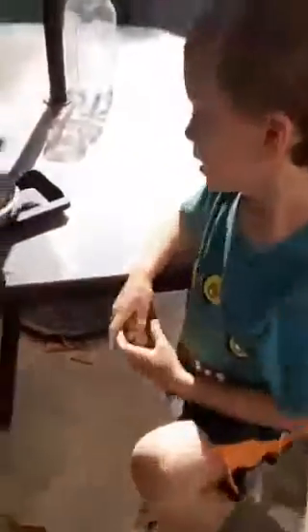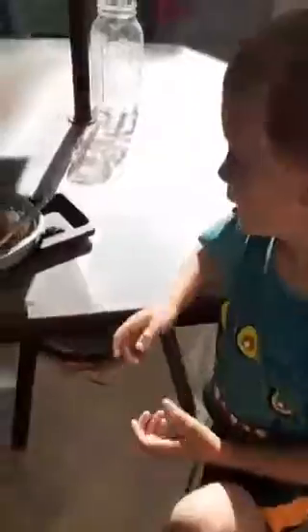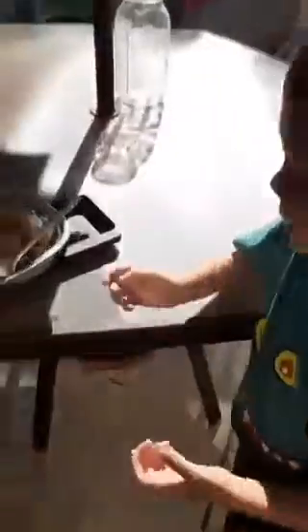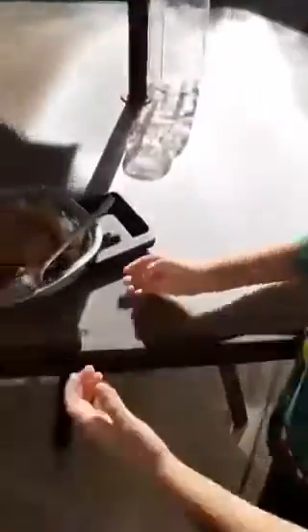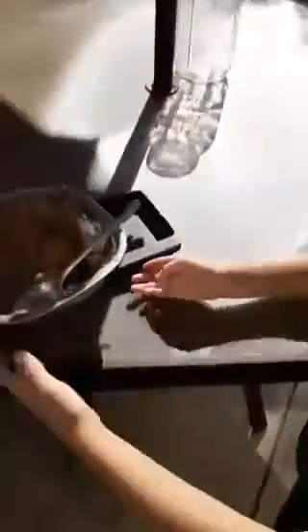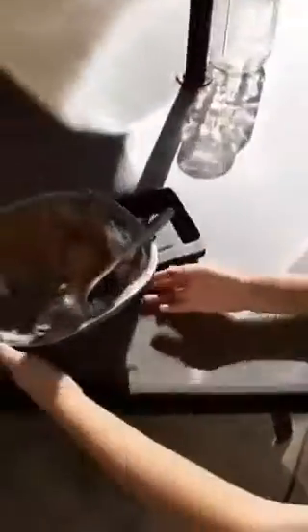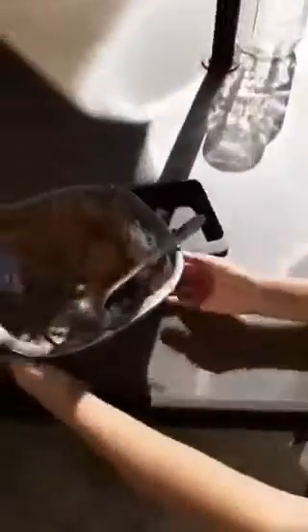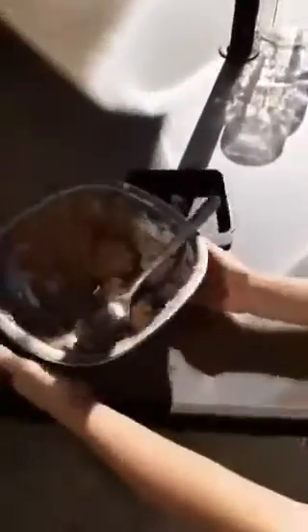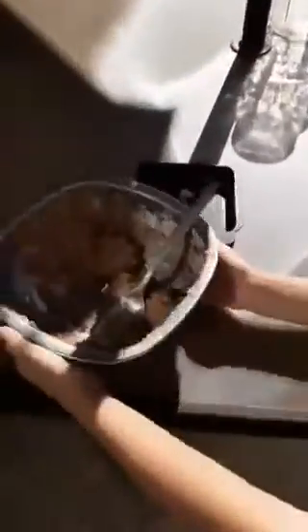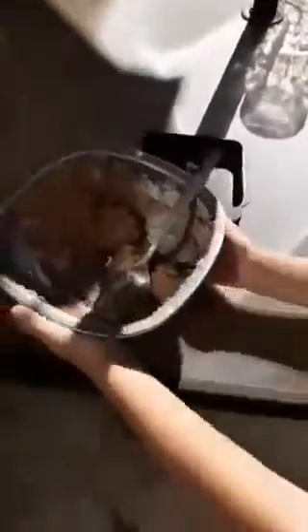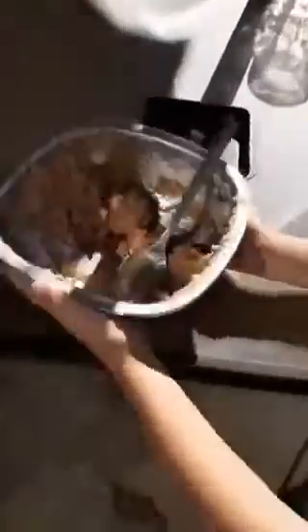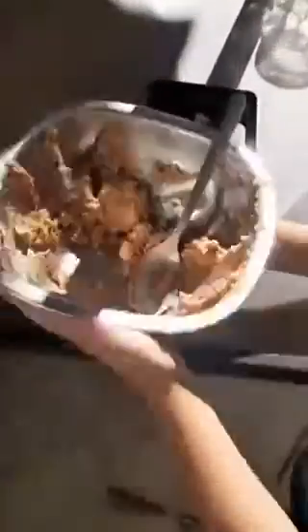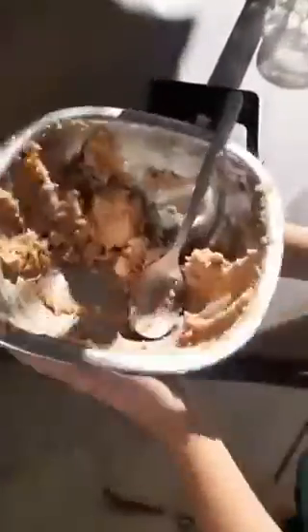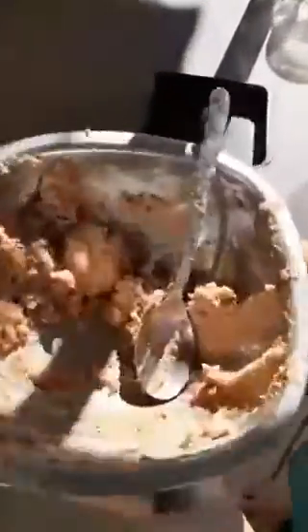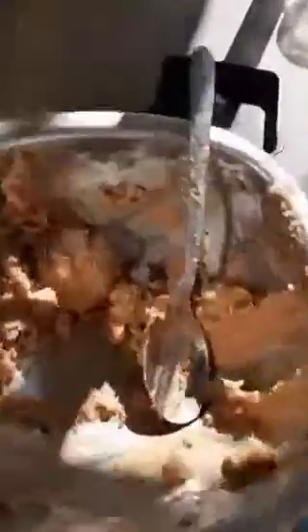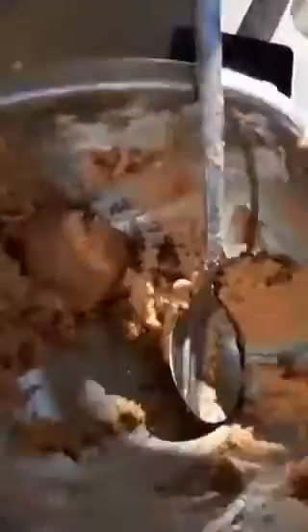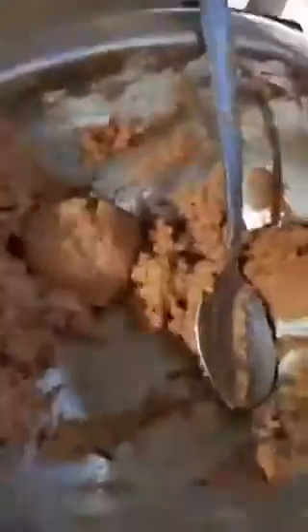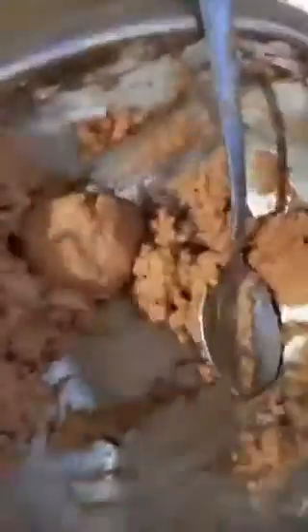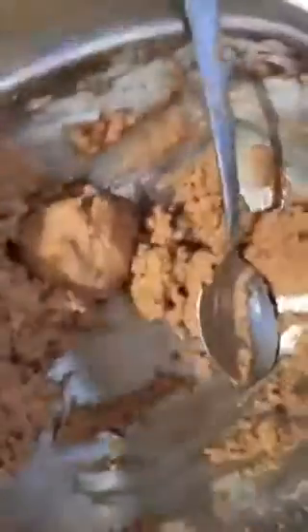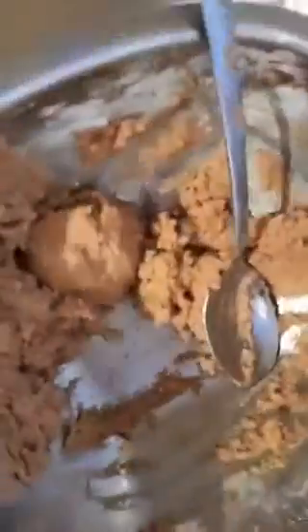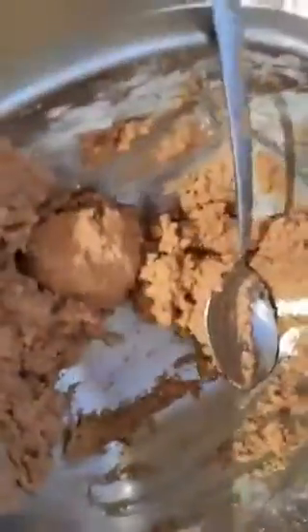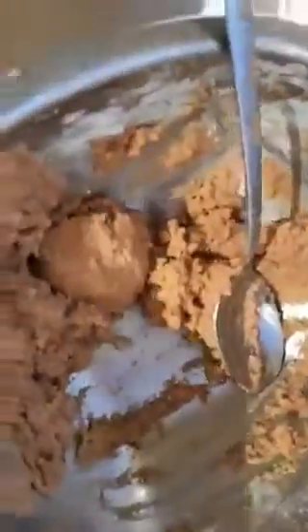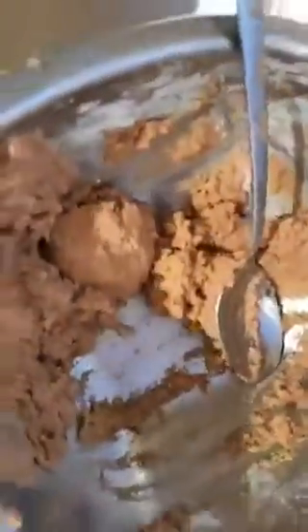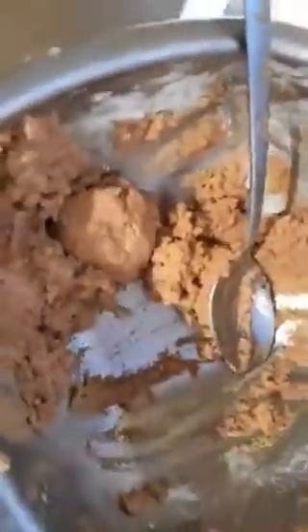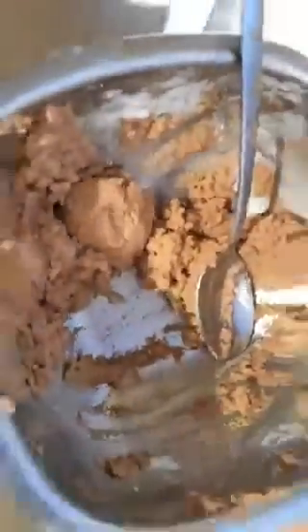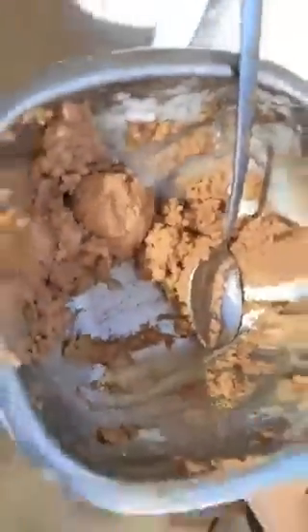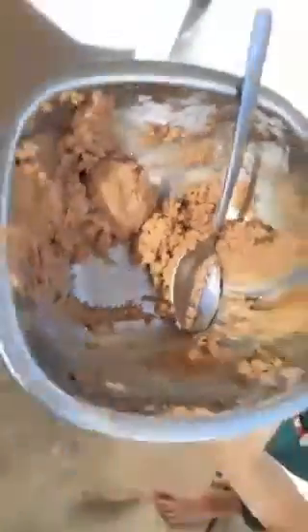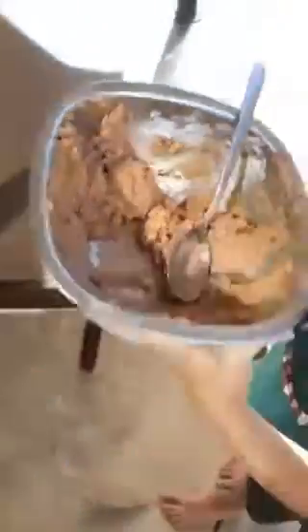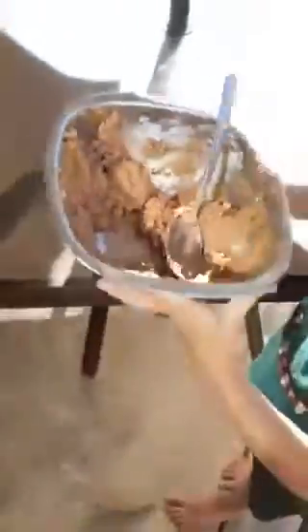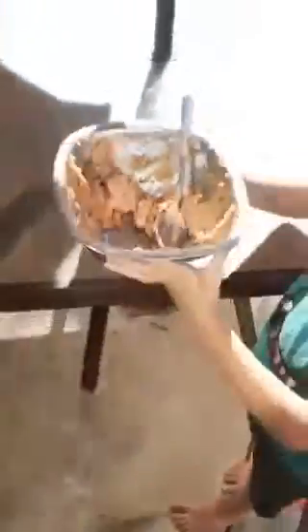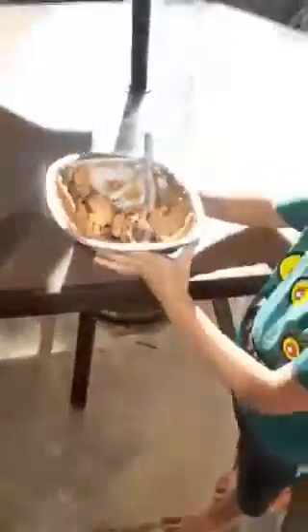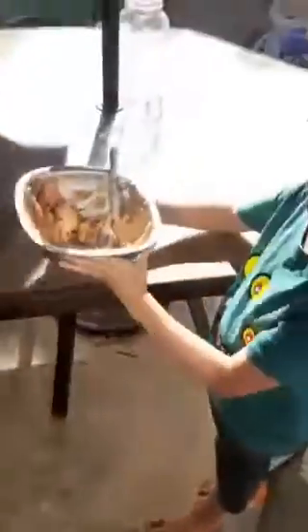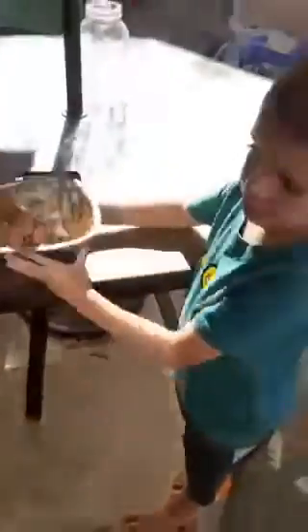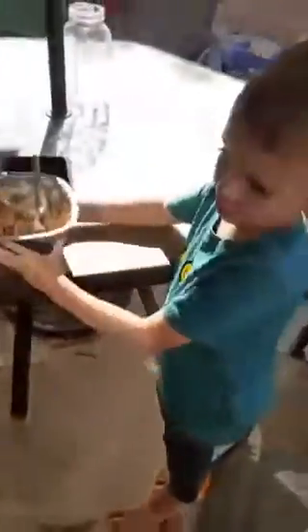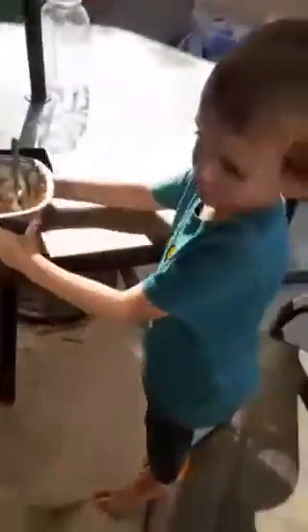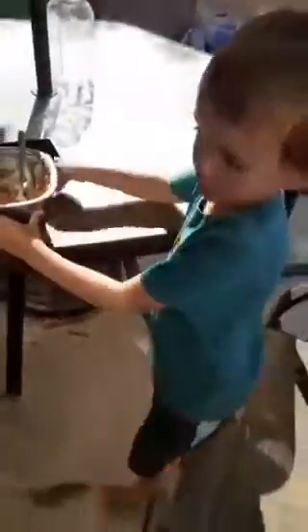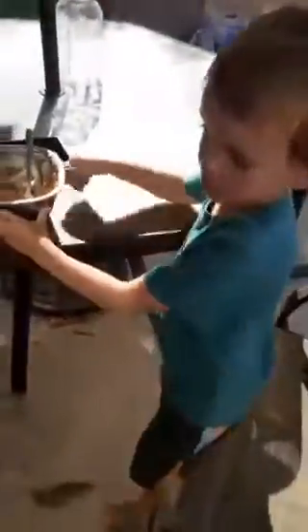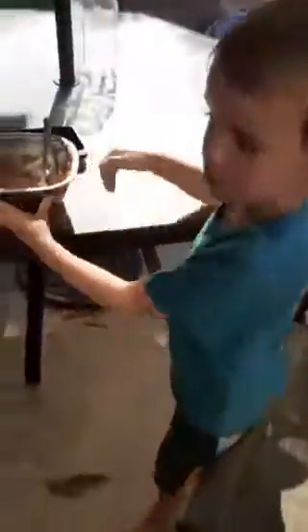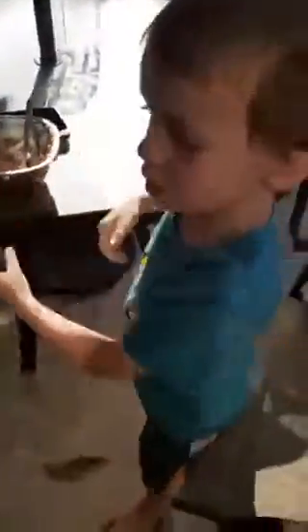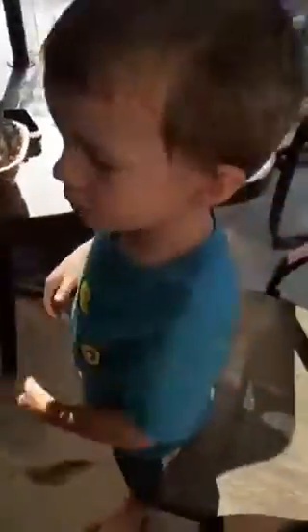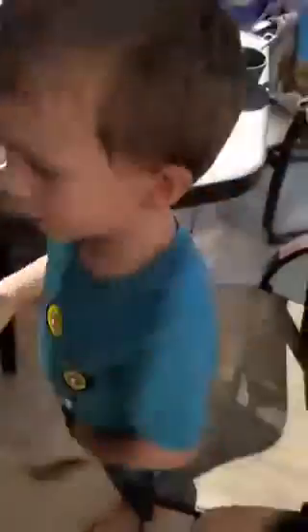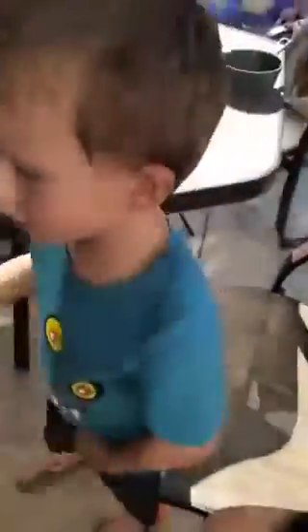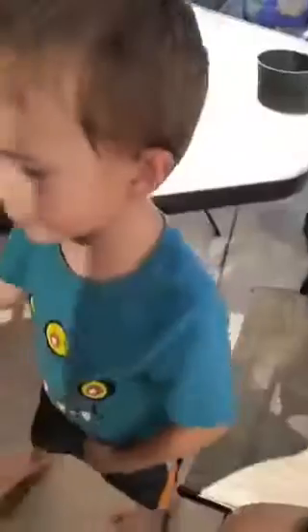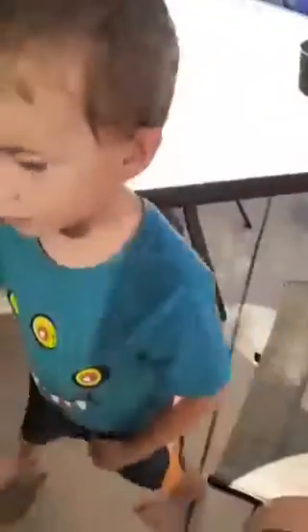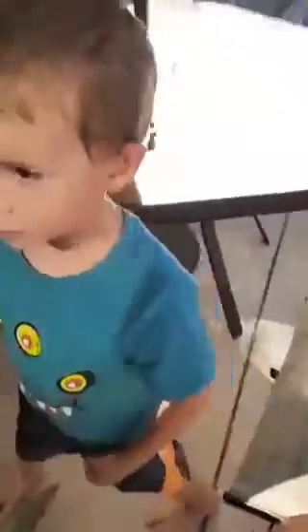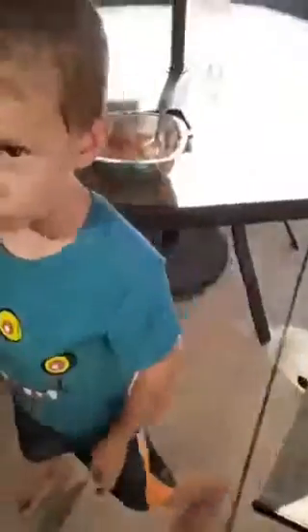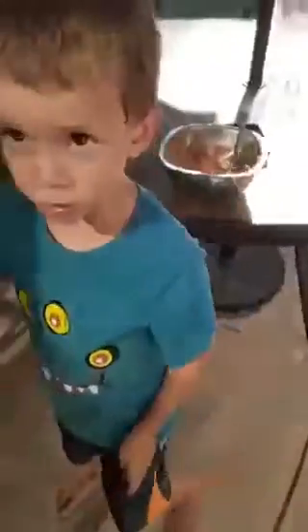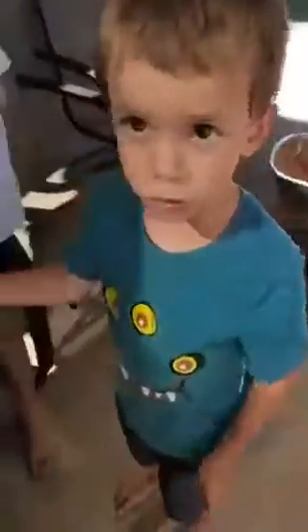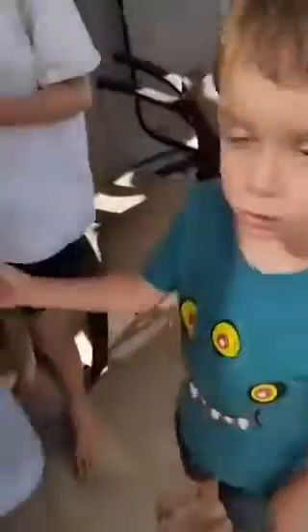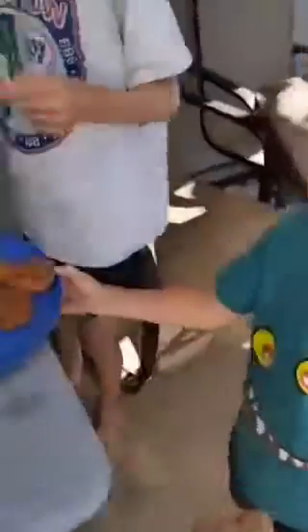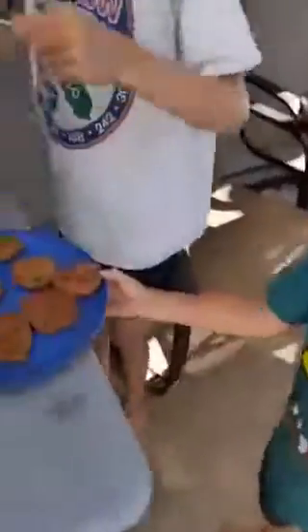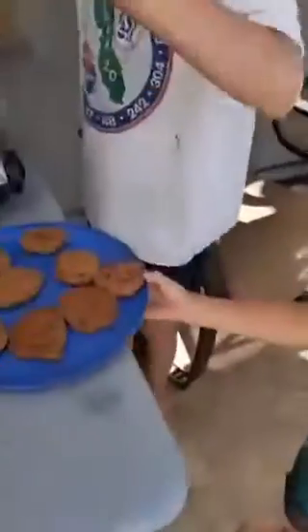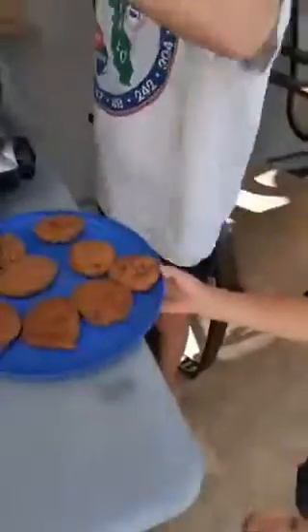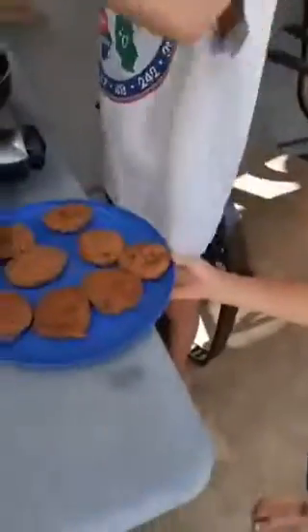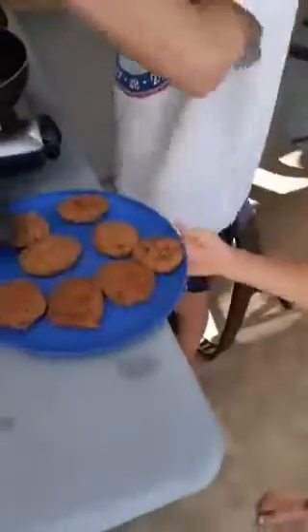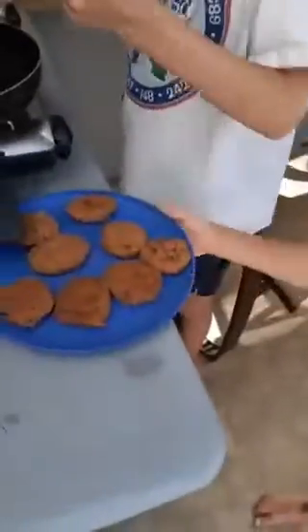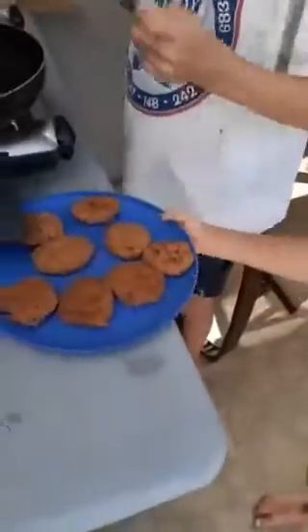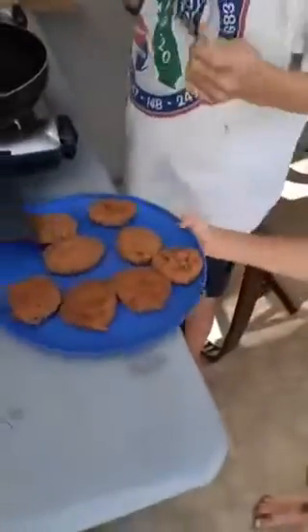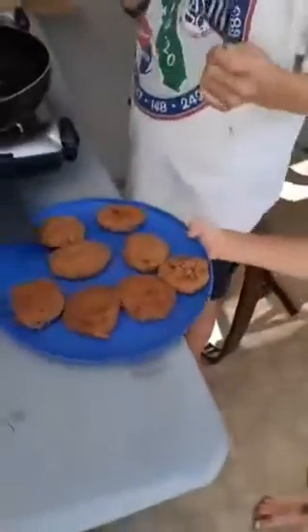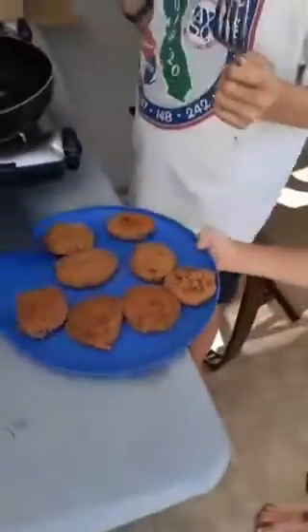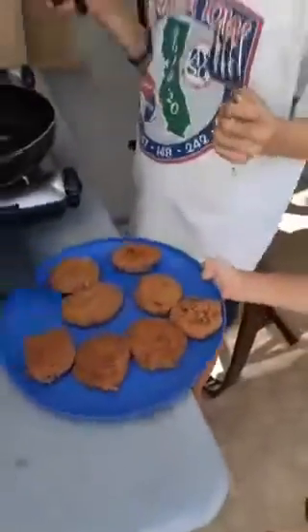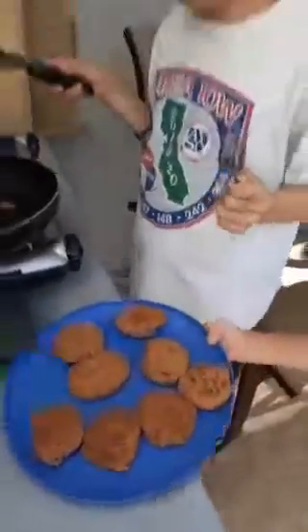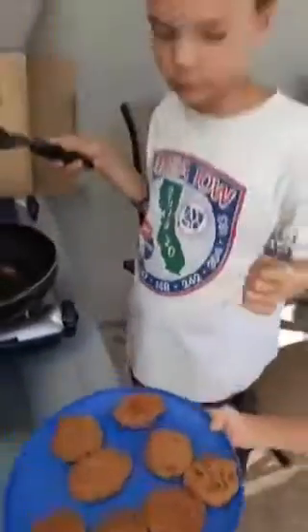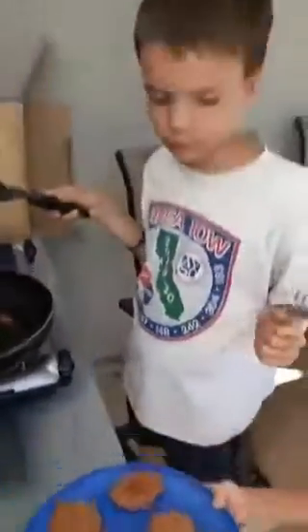And it looks like this. This is what it looks like. And these are the hamburgers that my brother is making.